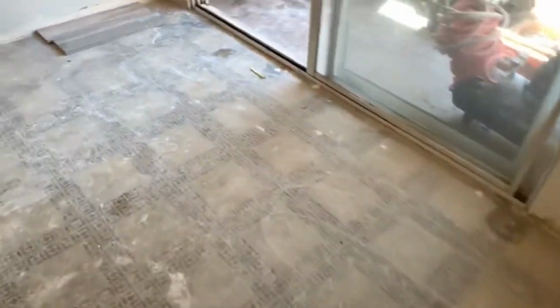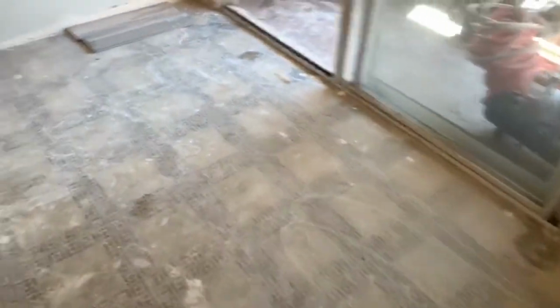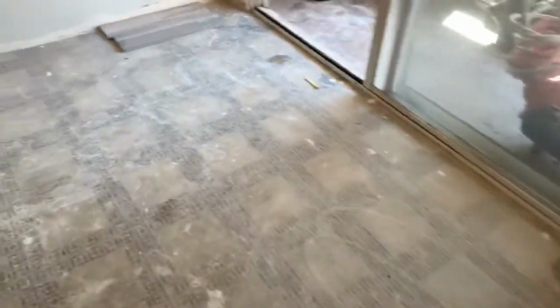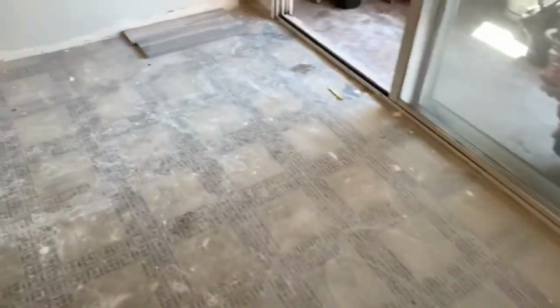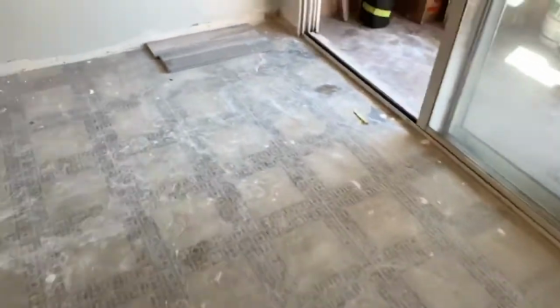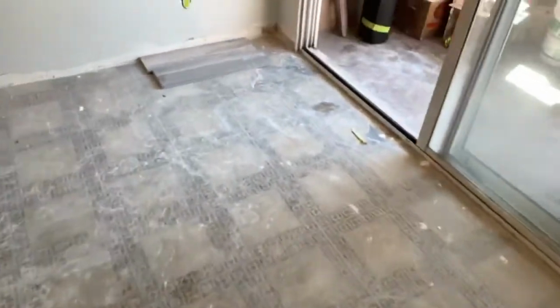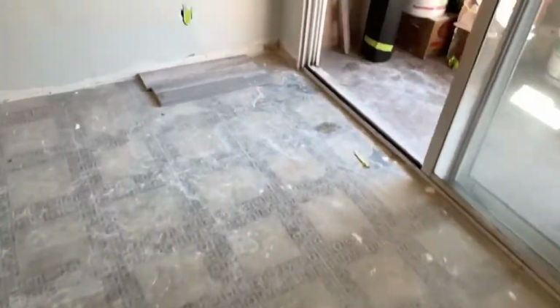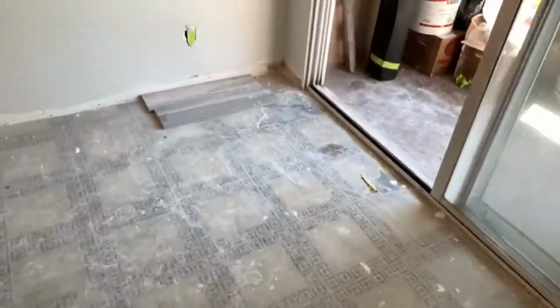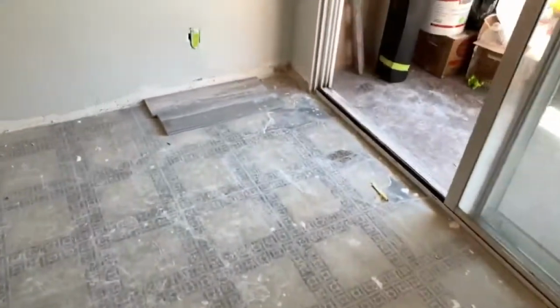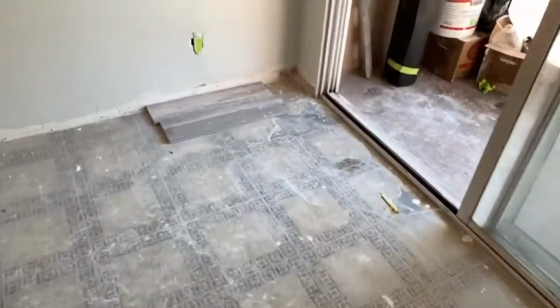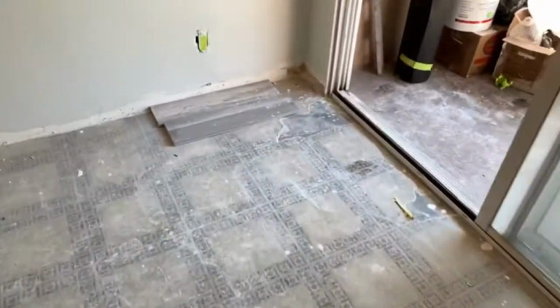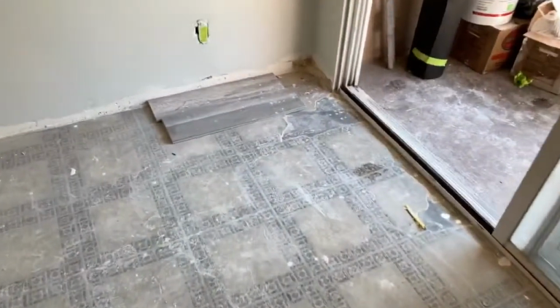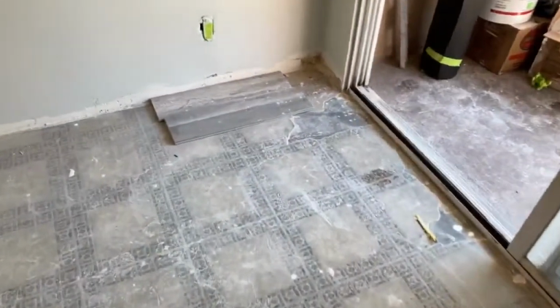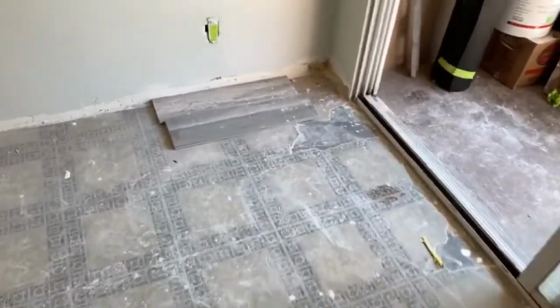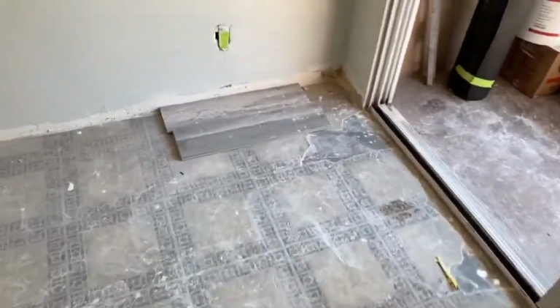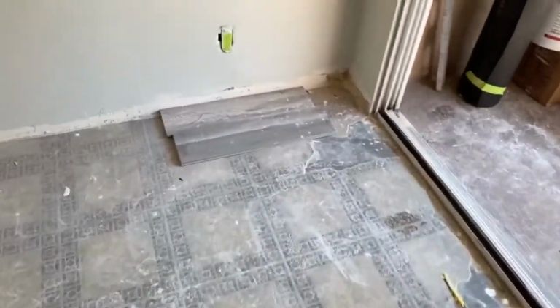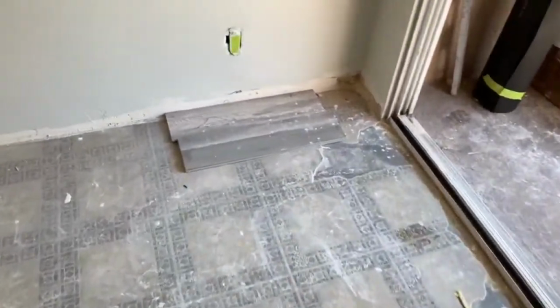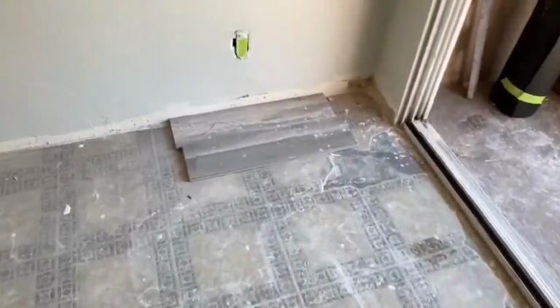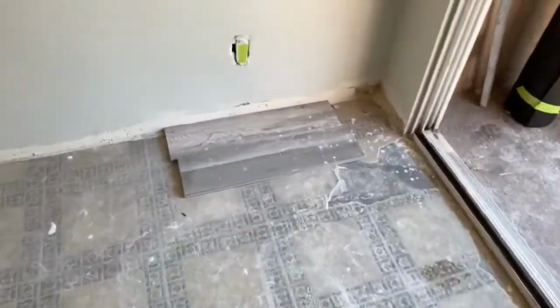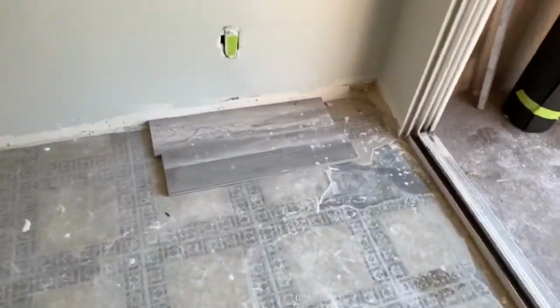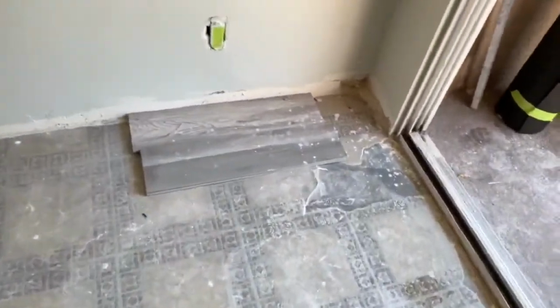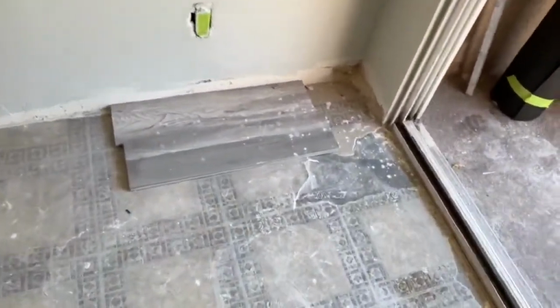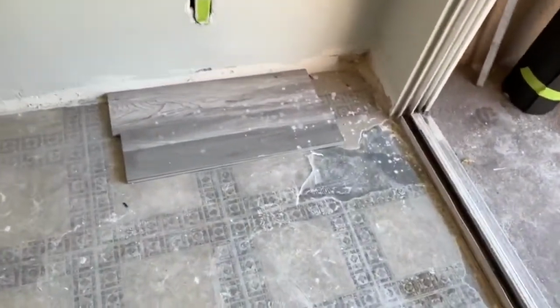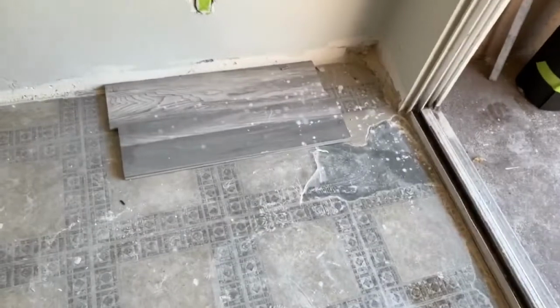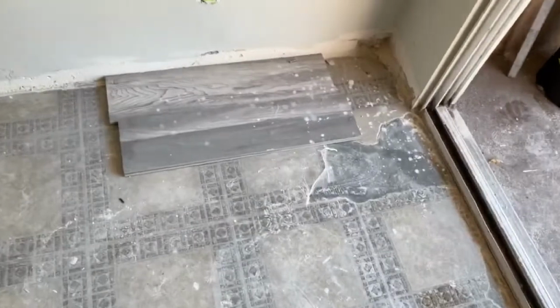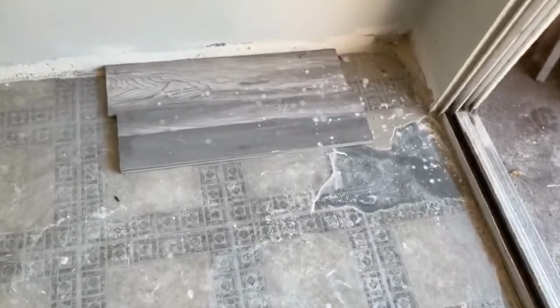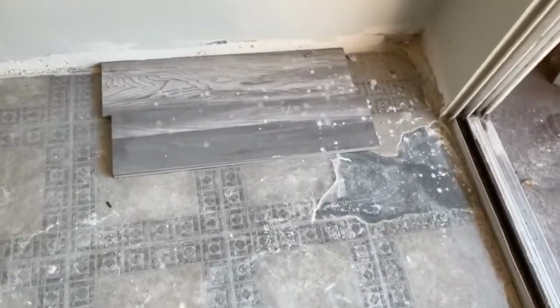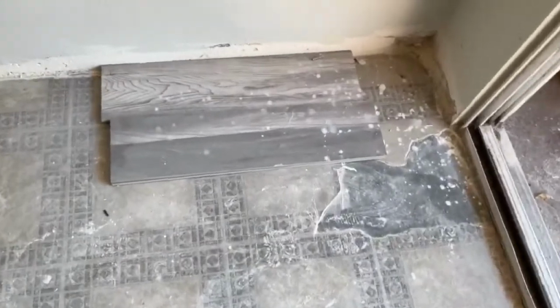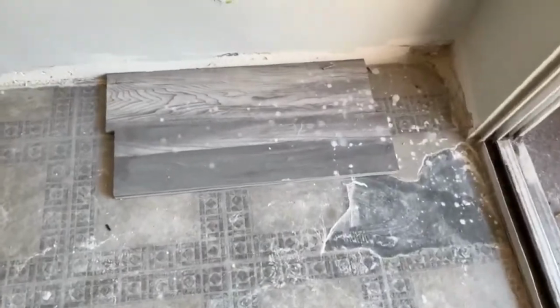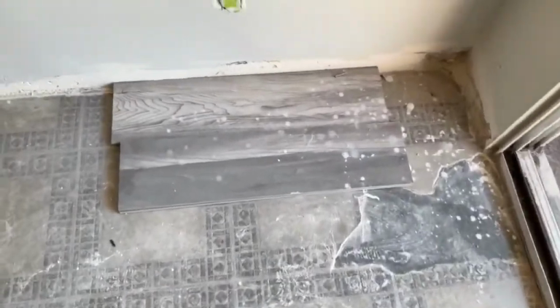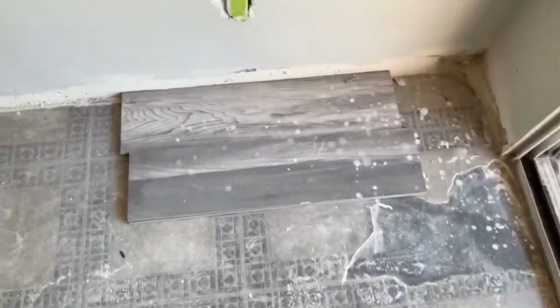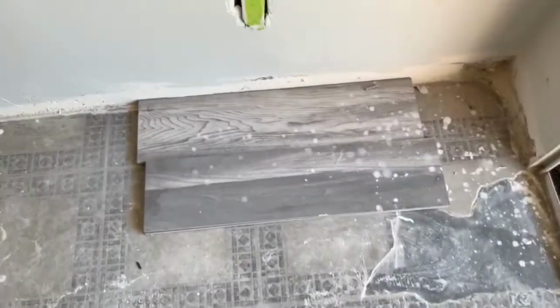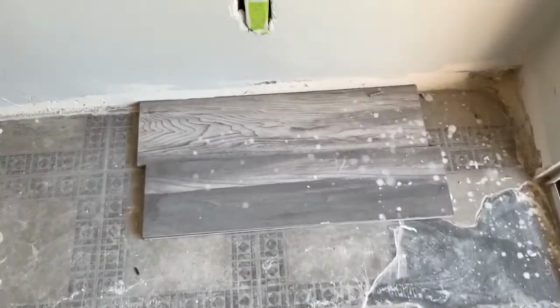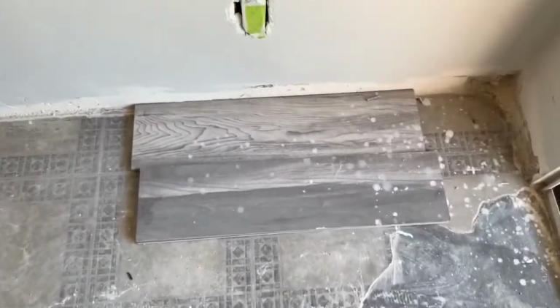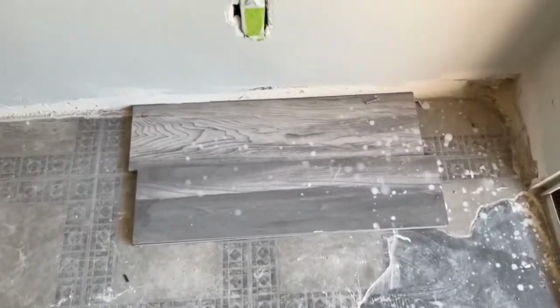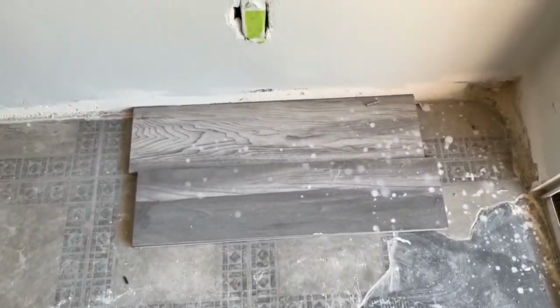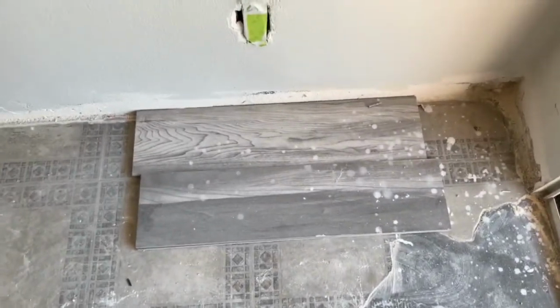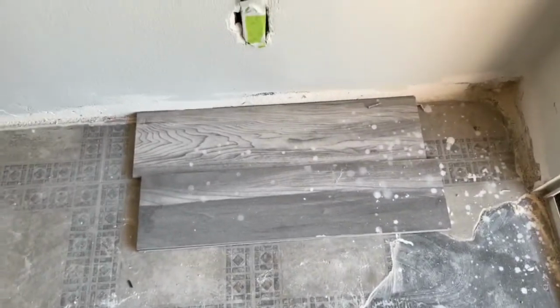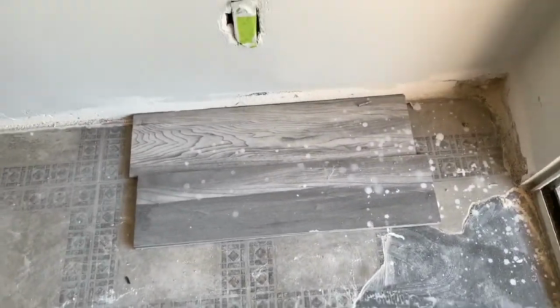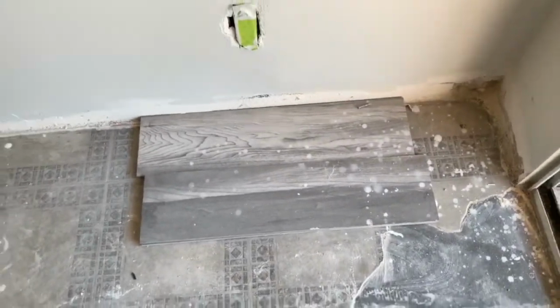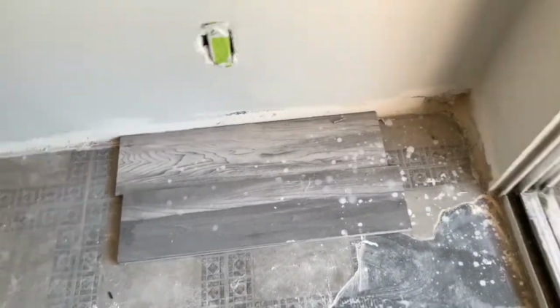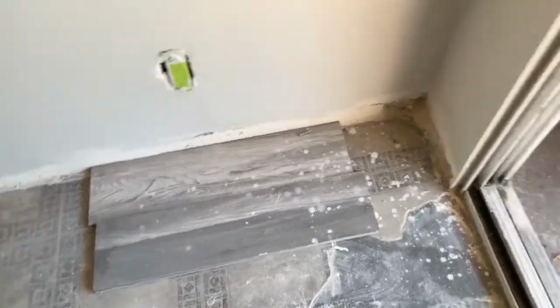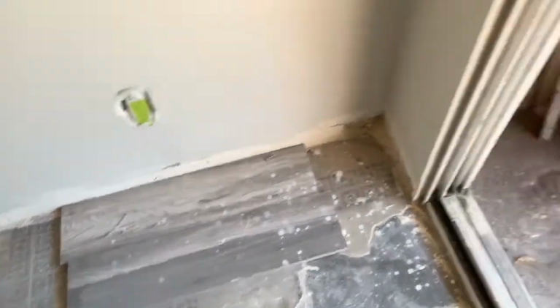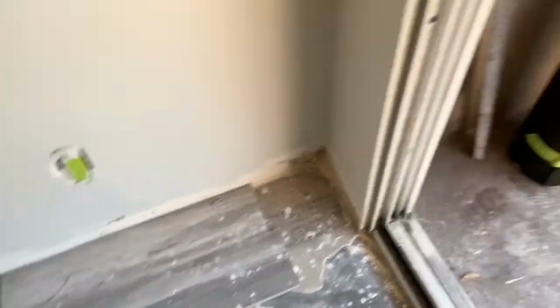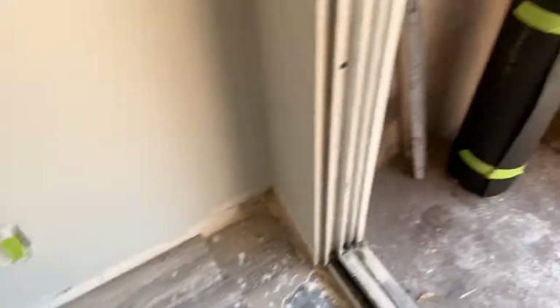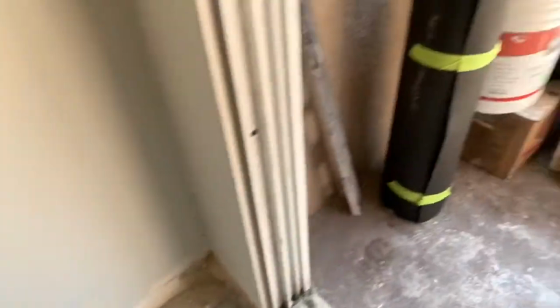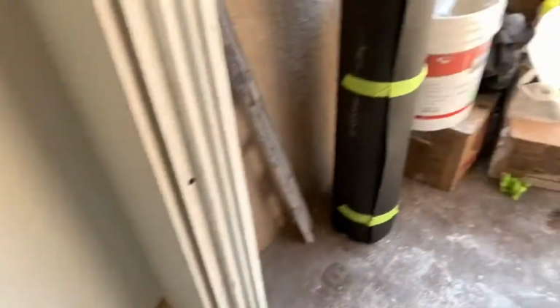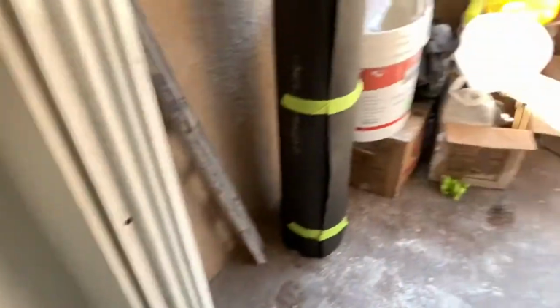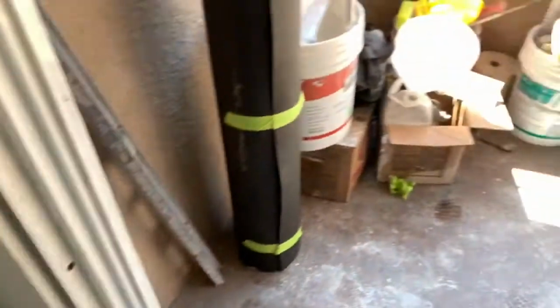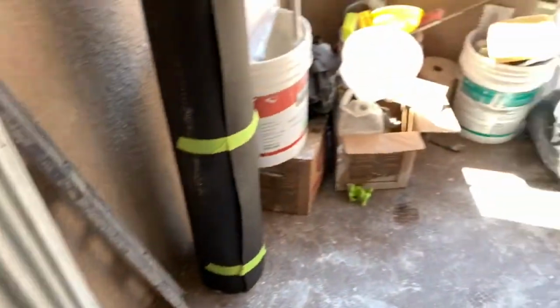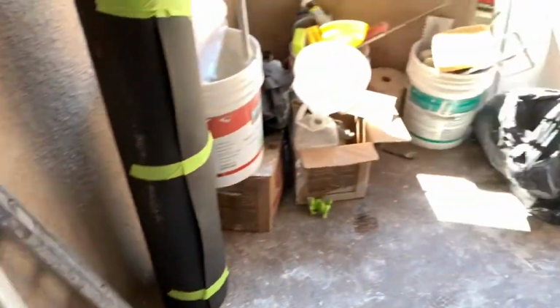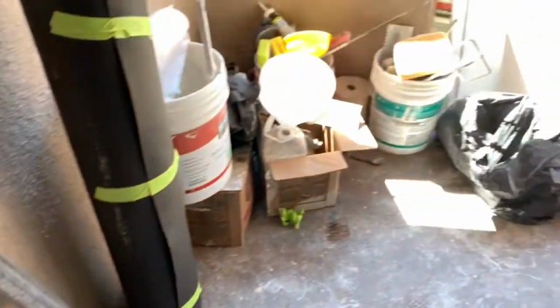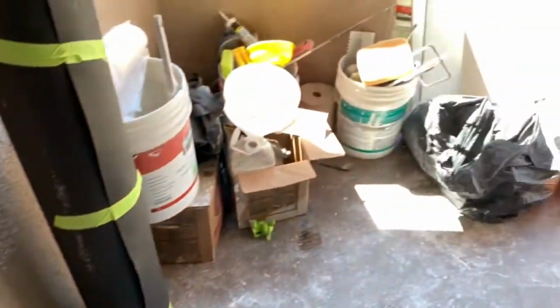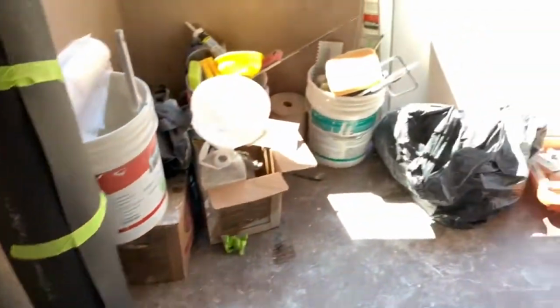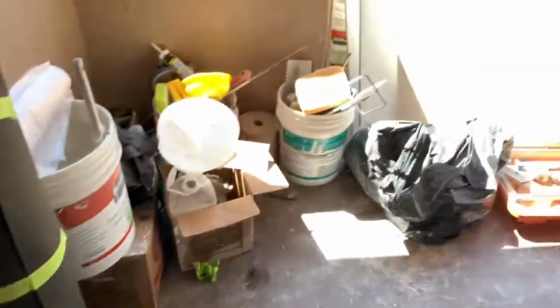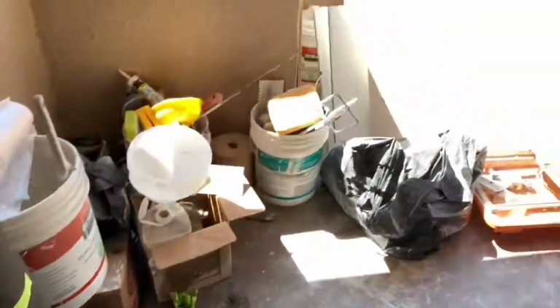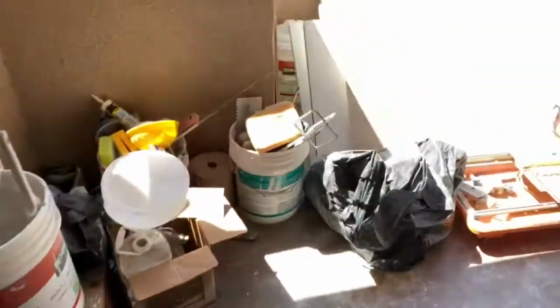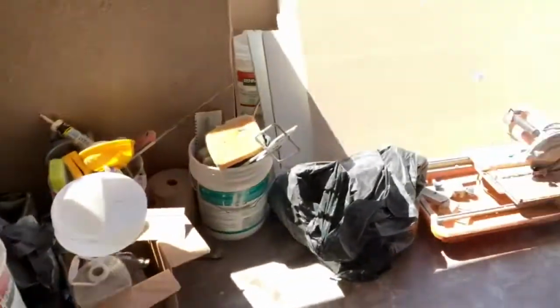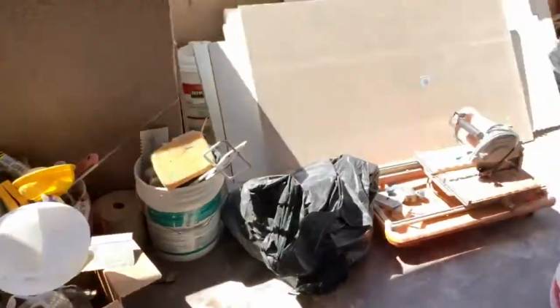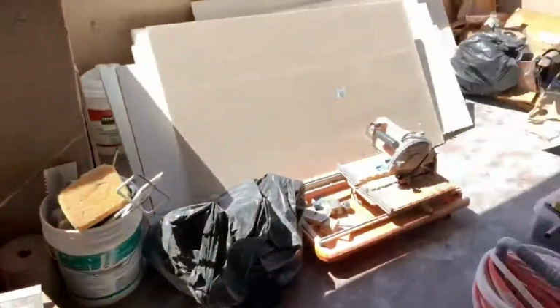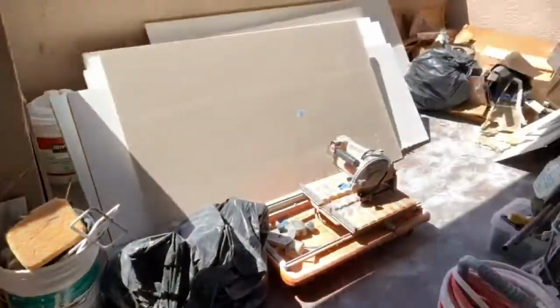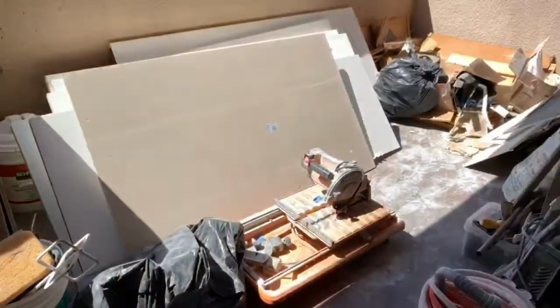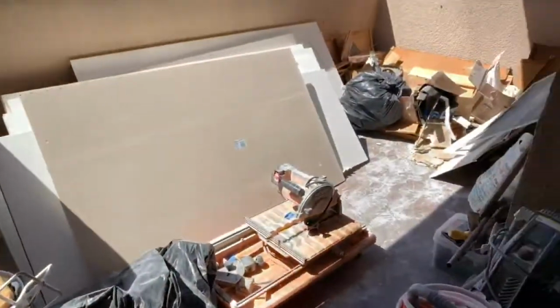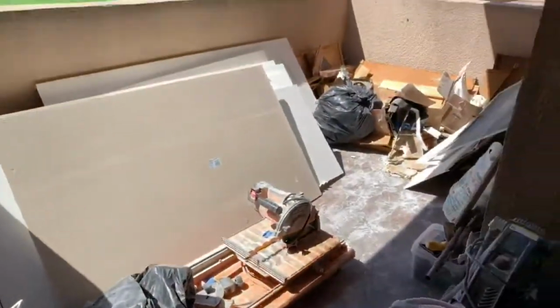This is the new floor here — very nice wood, ceramic wood.